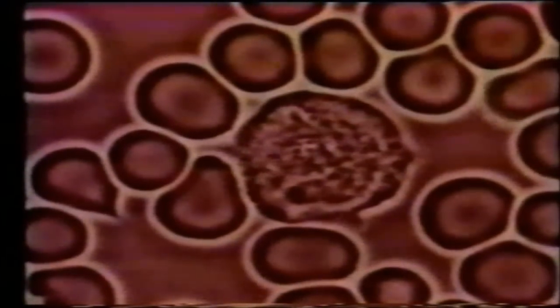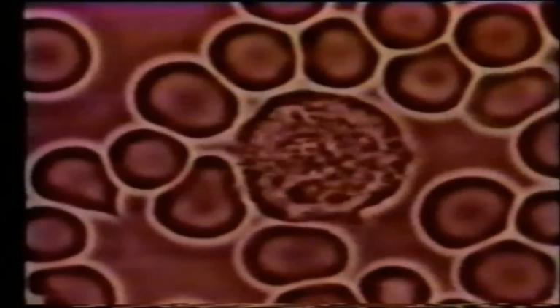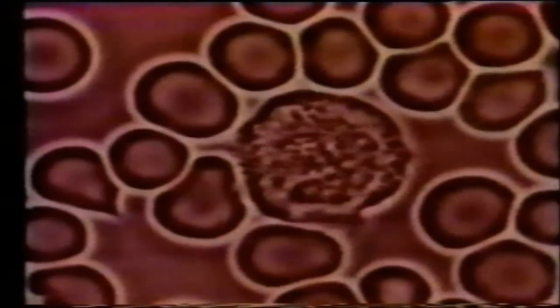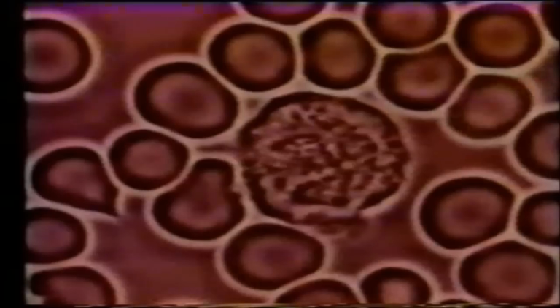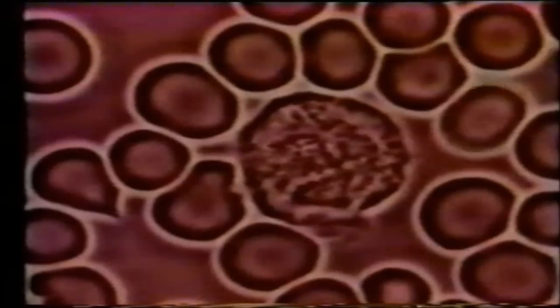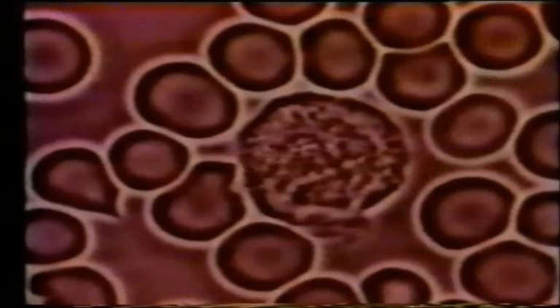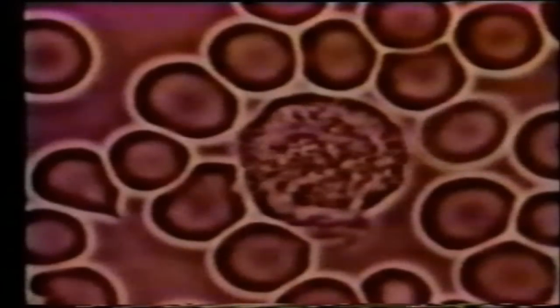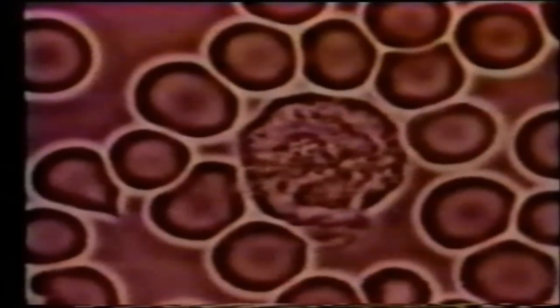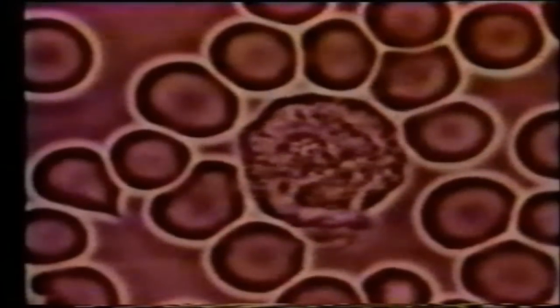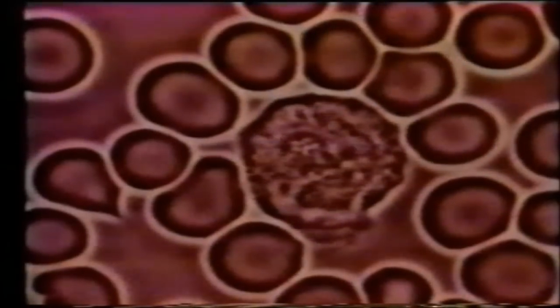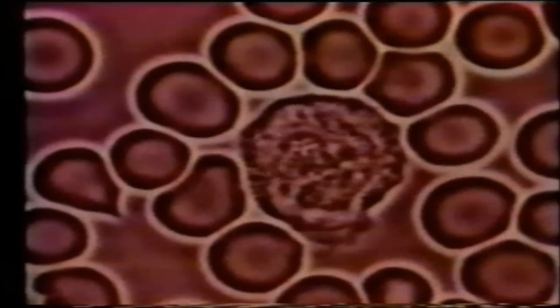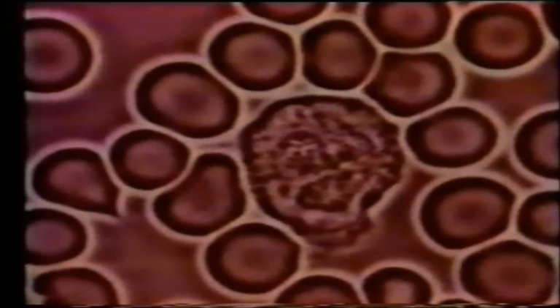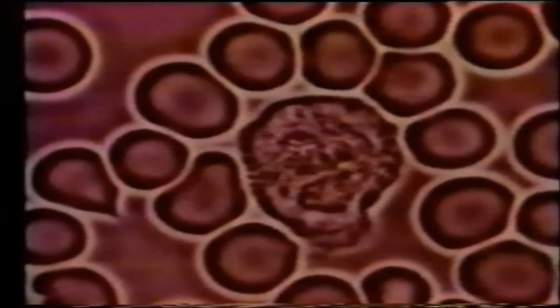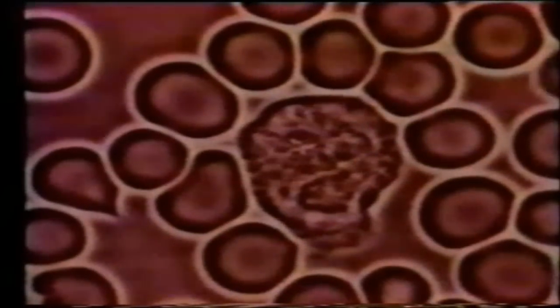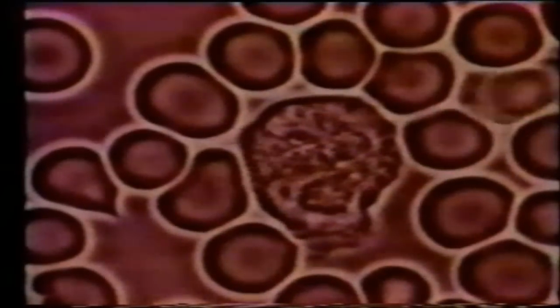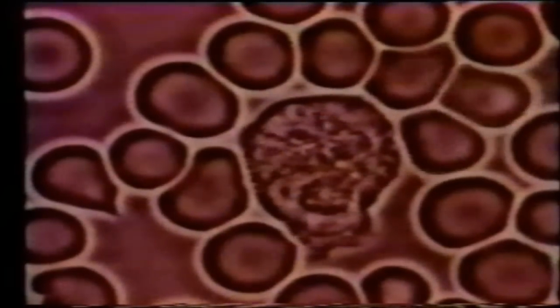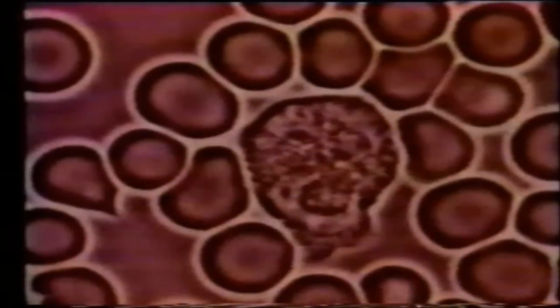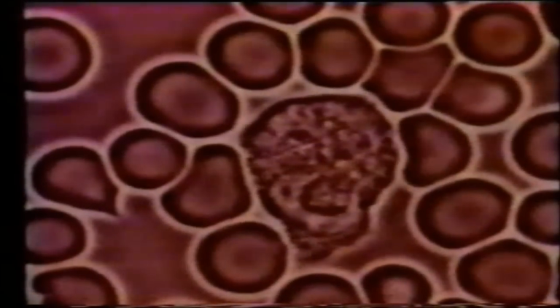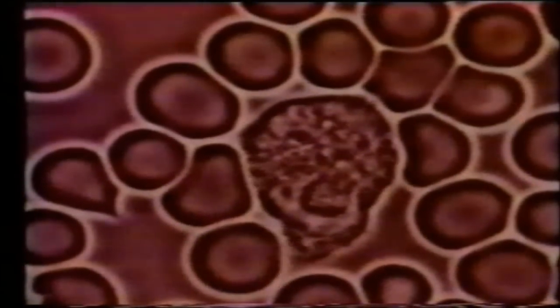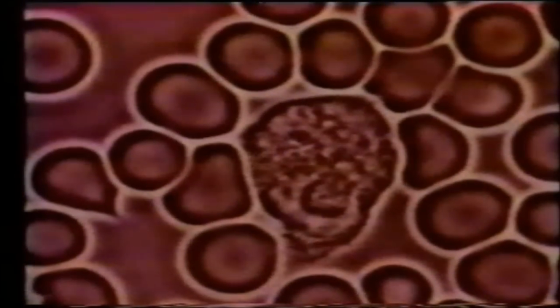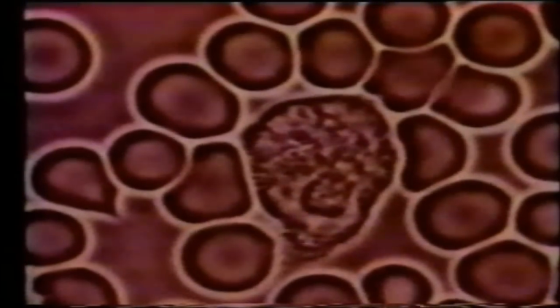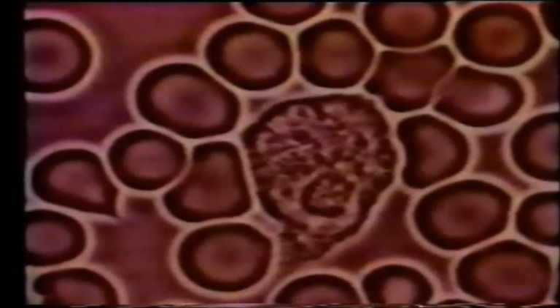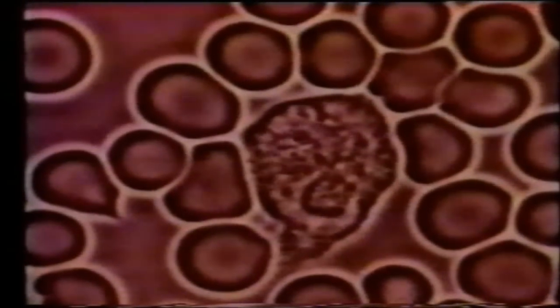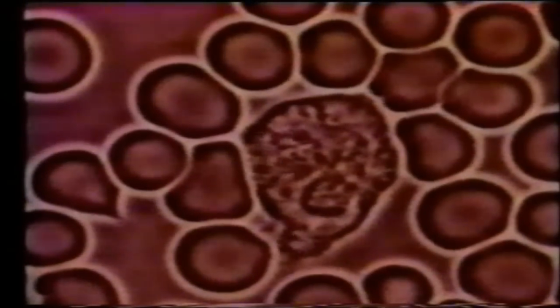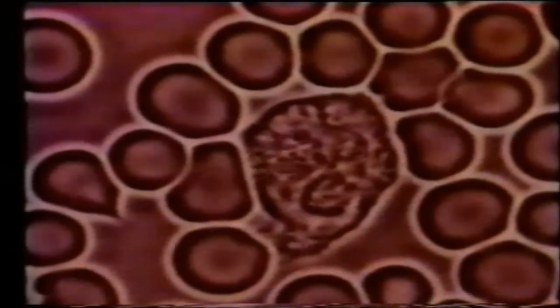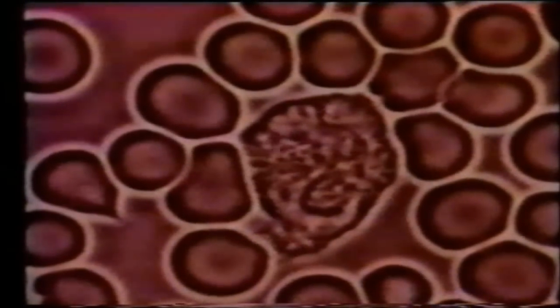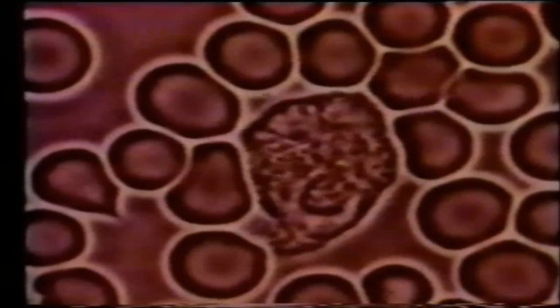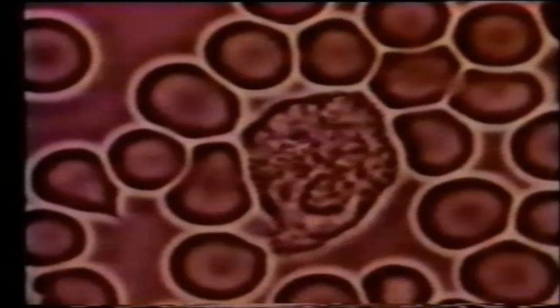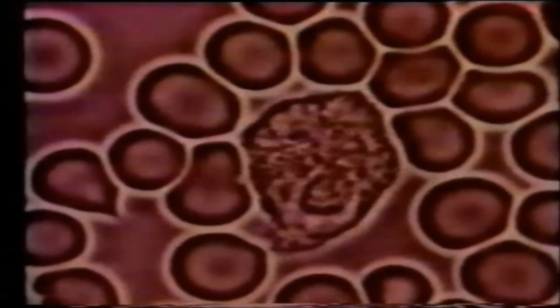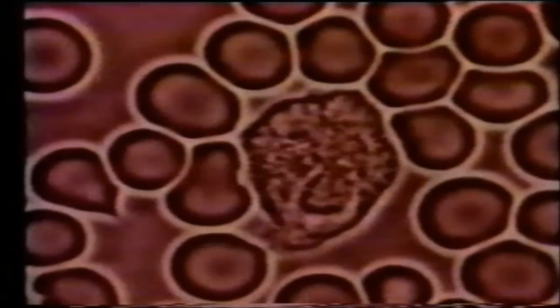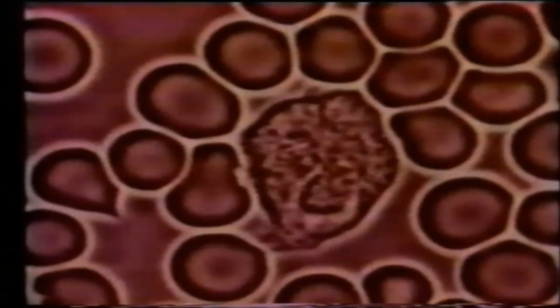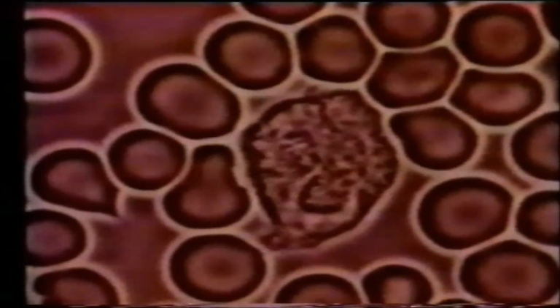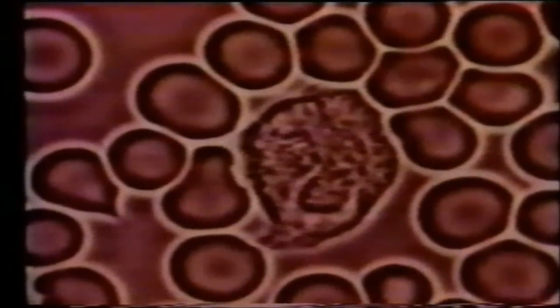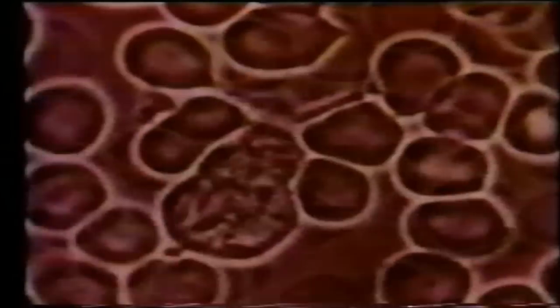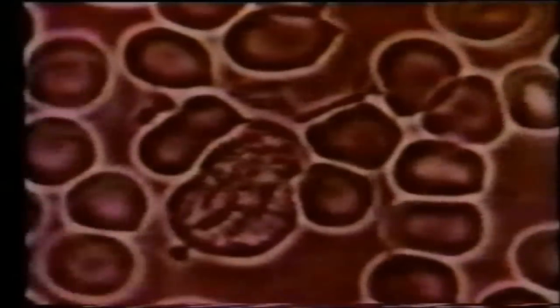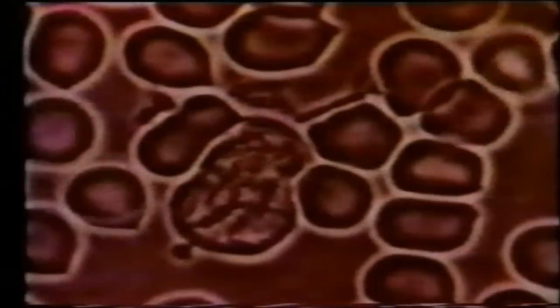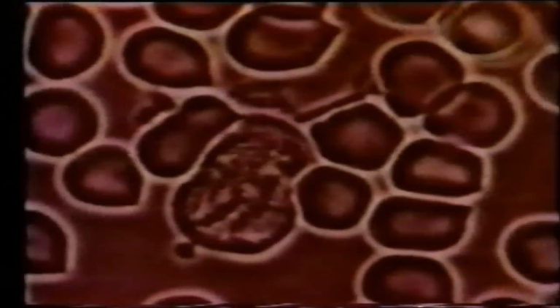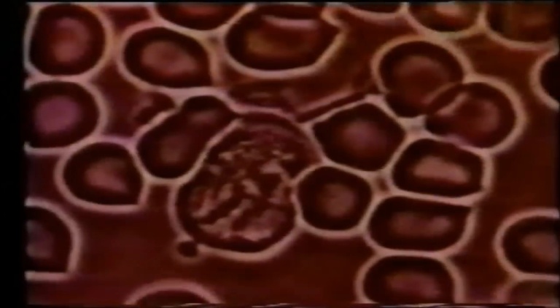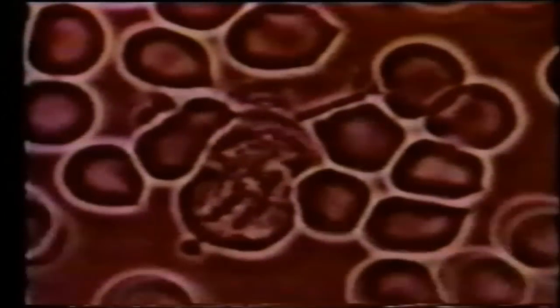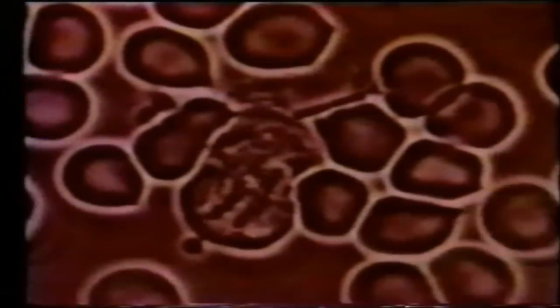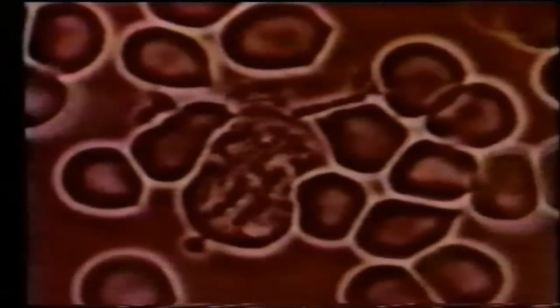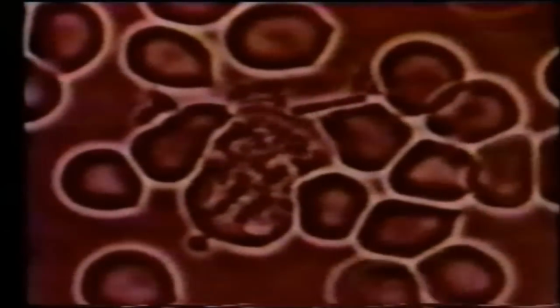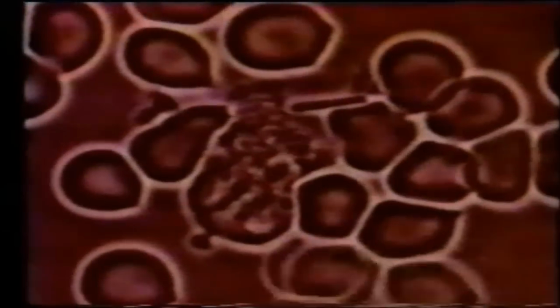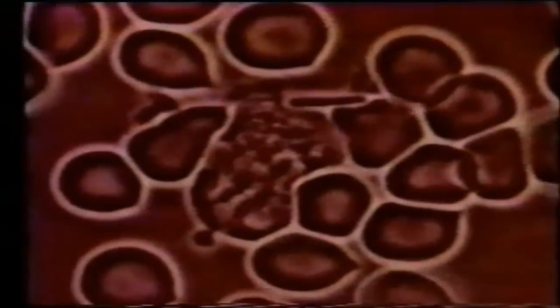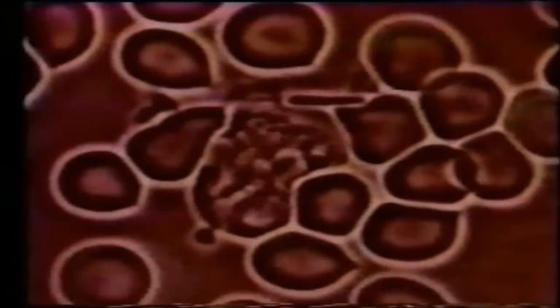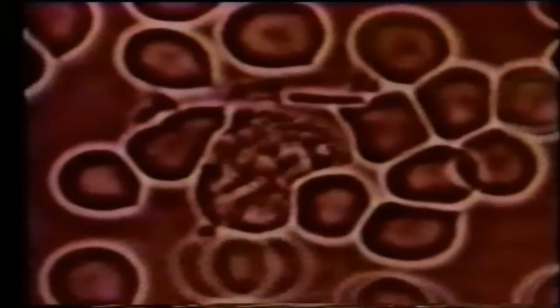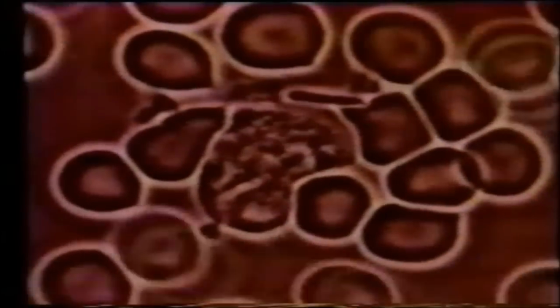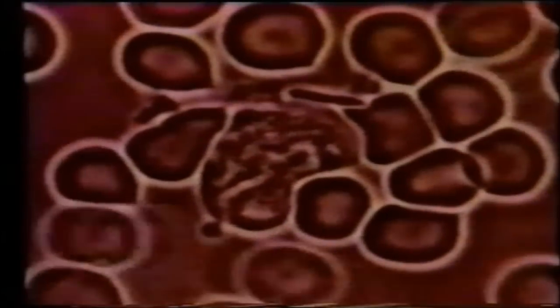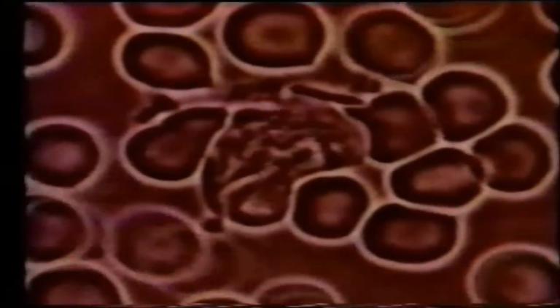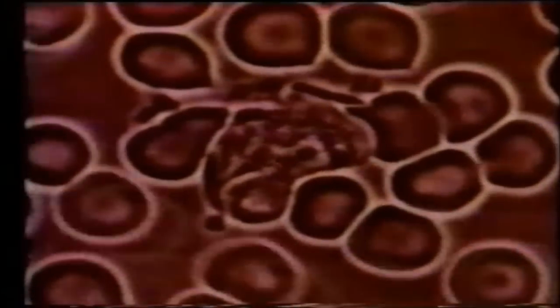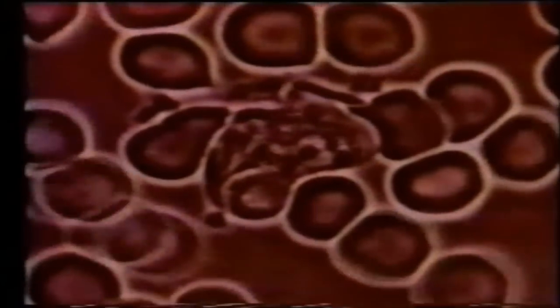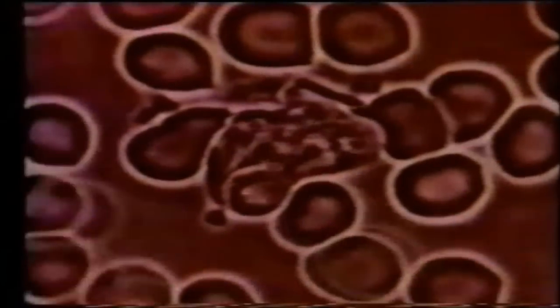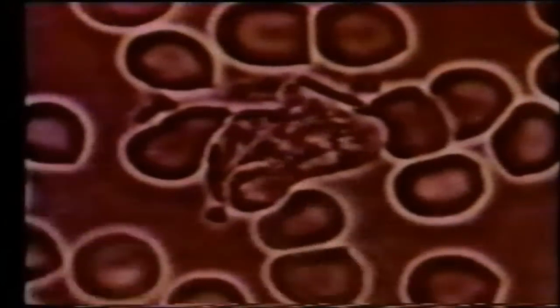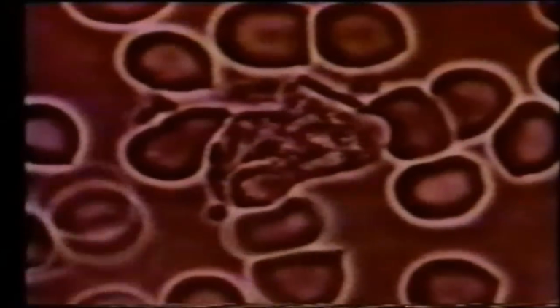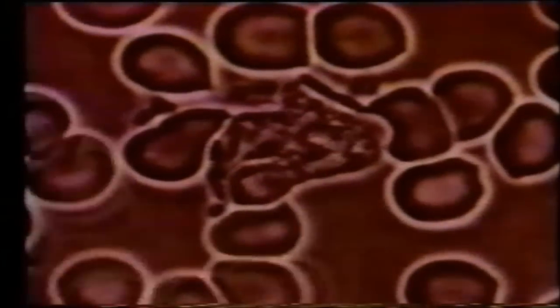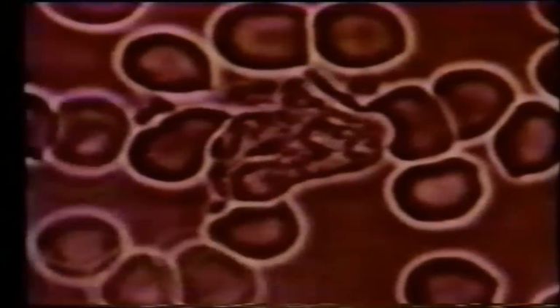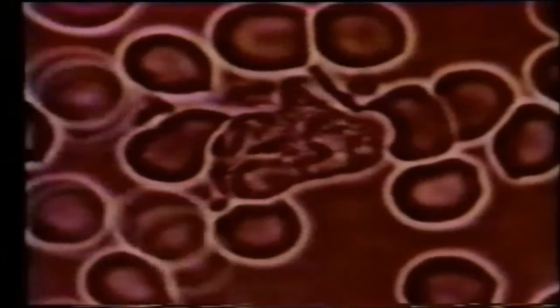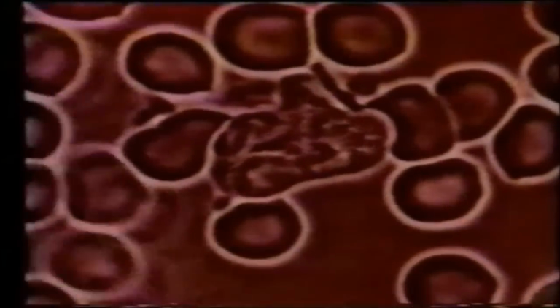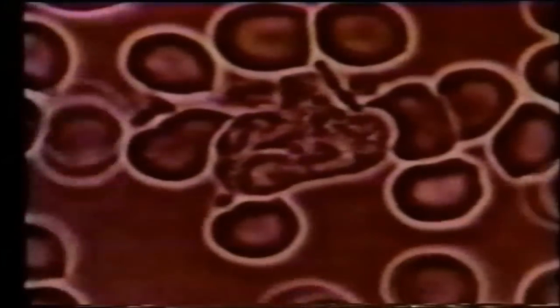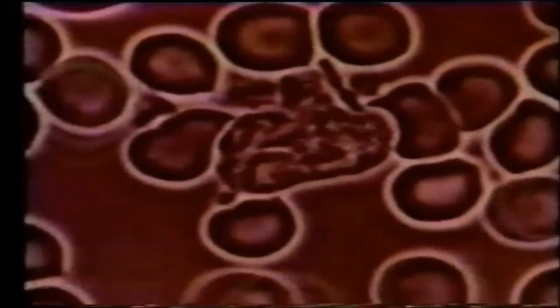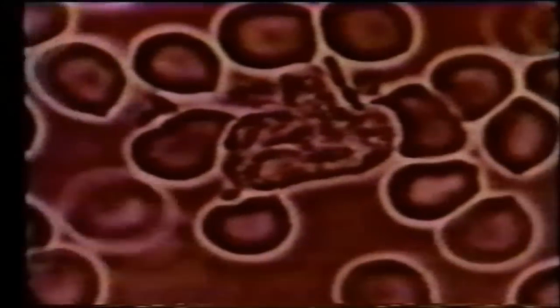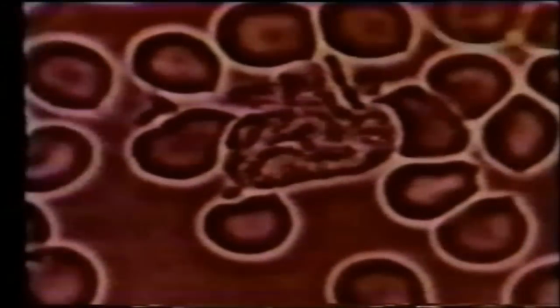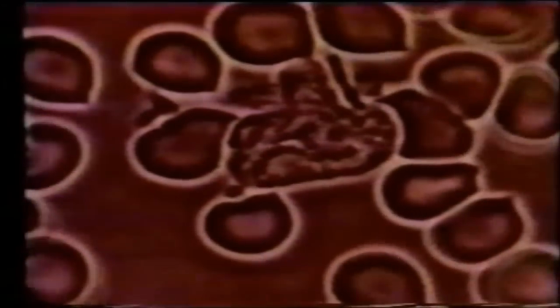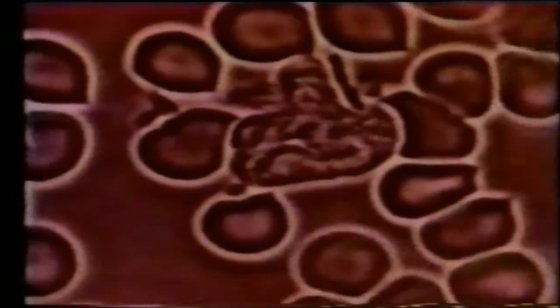Just like a car that uses gas and there's exhaust, all of our cells use fuel, and then there are byproducts of metabolism.